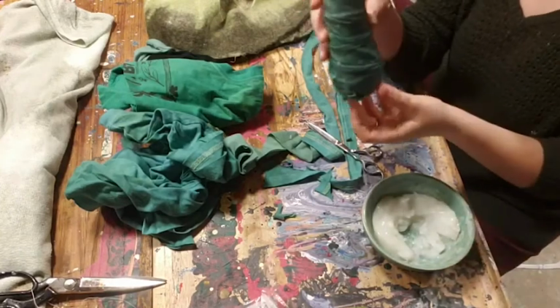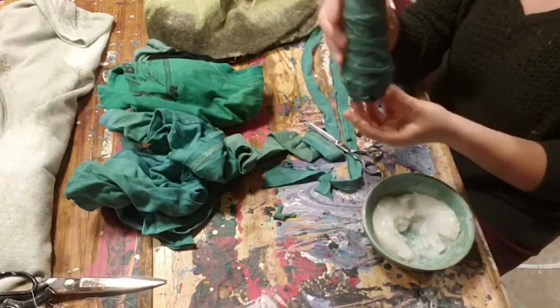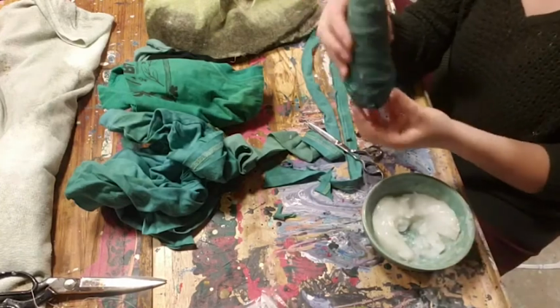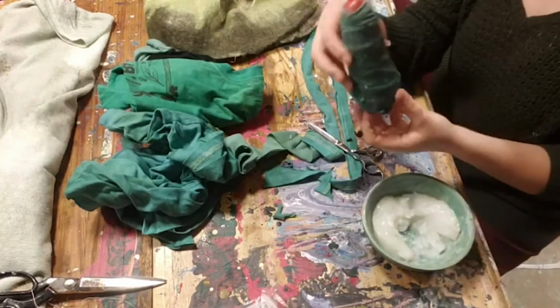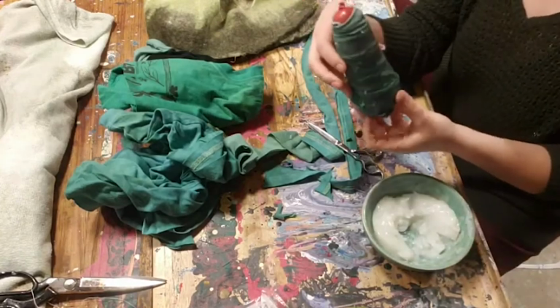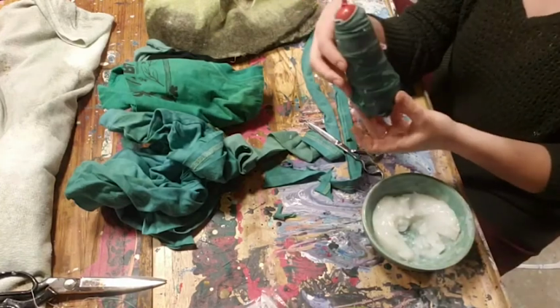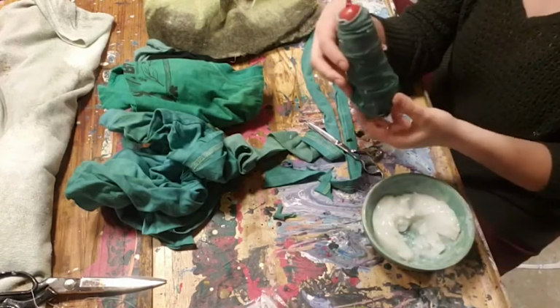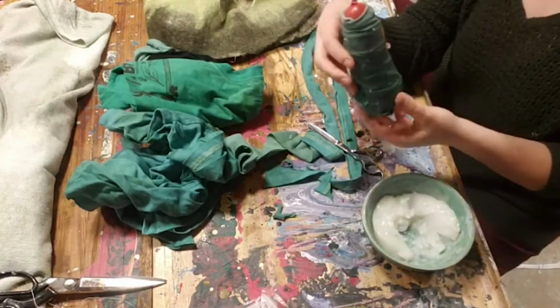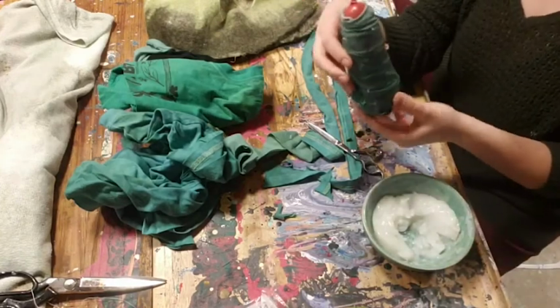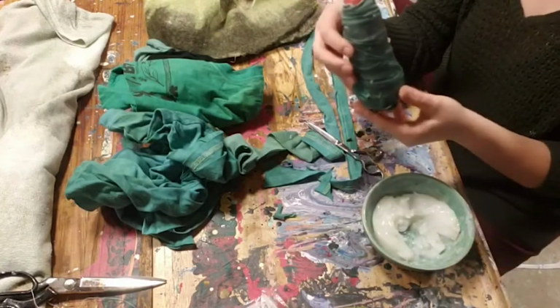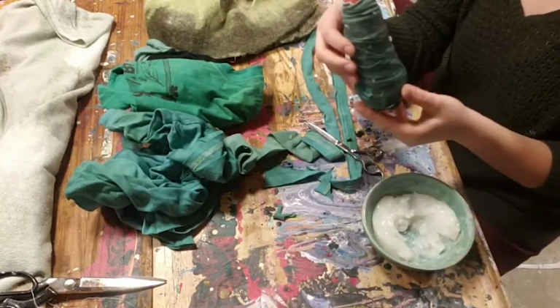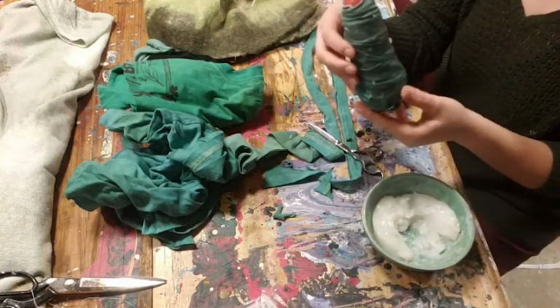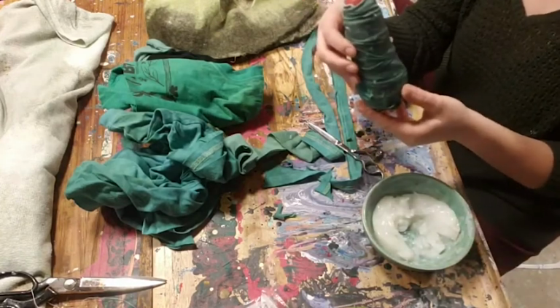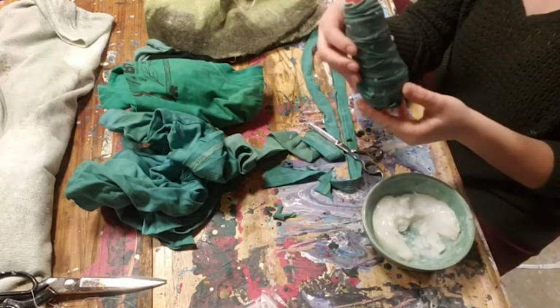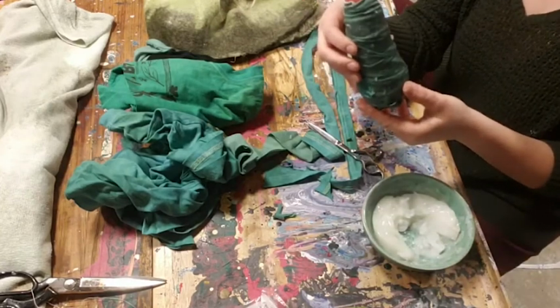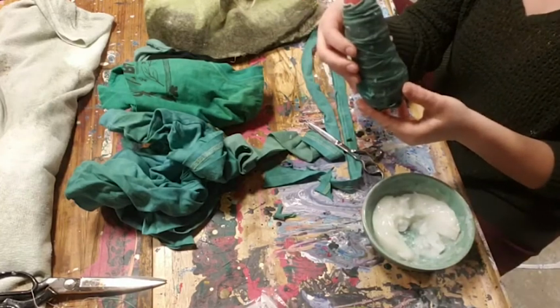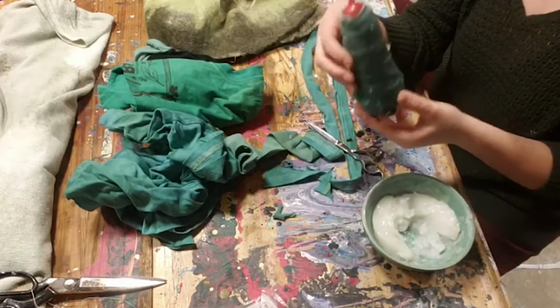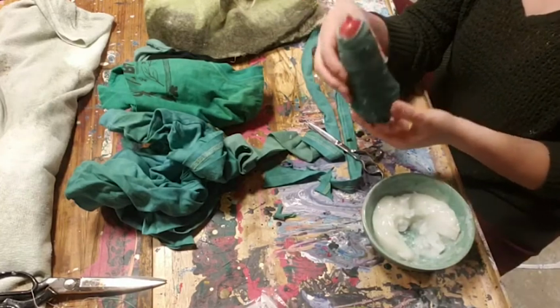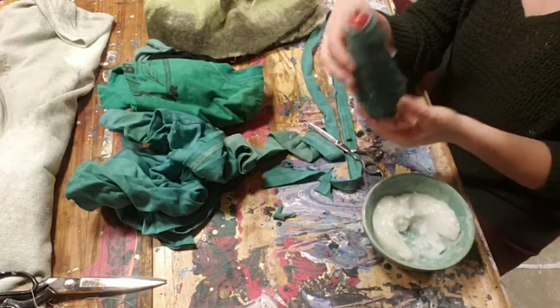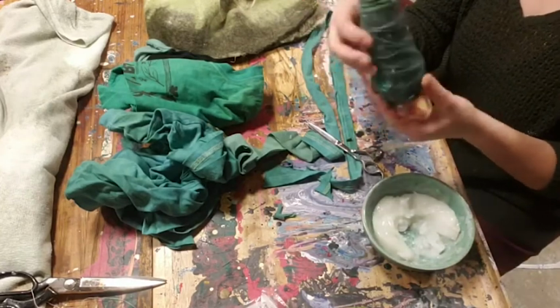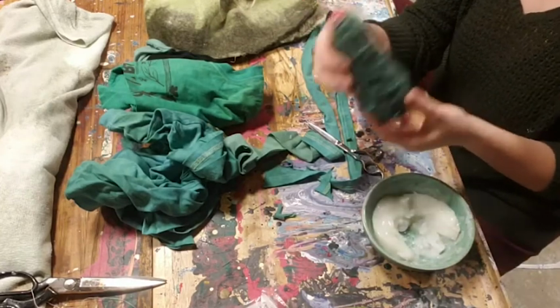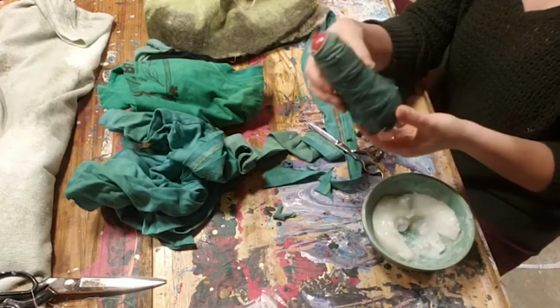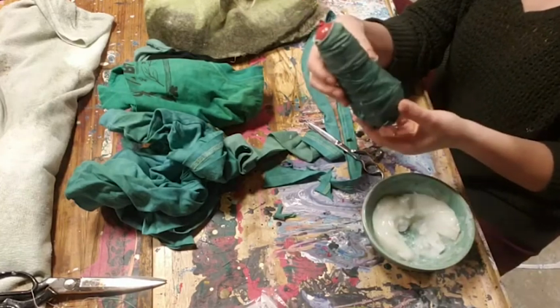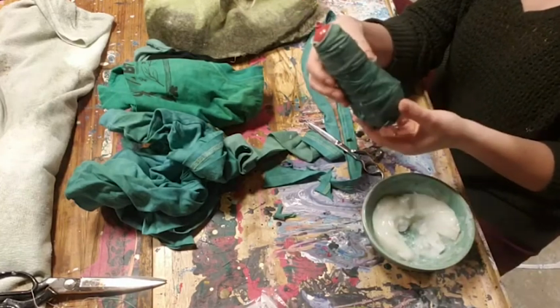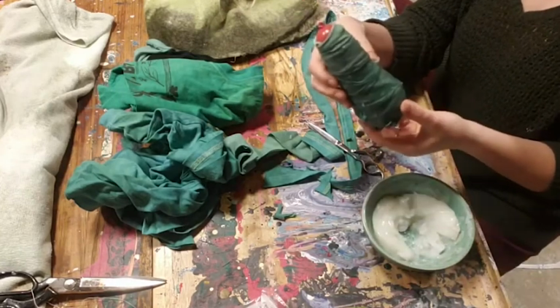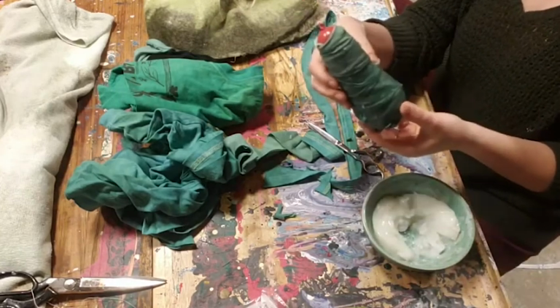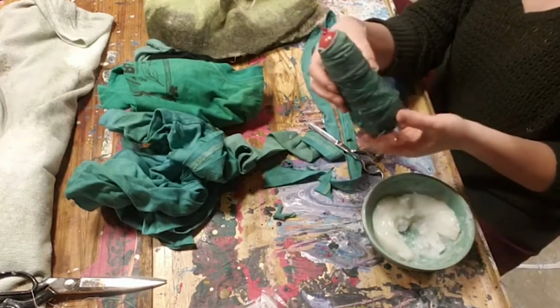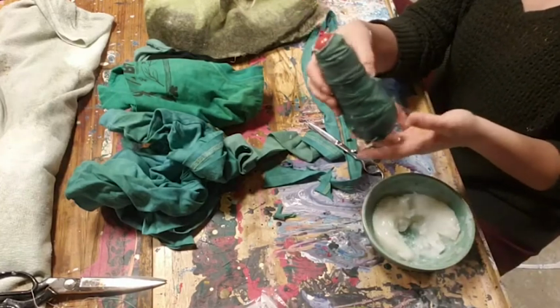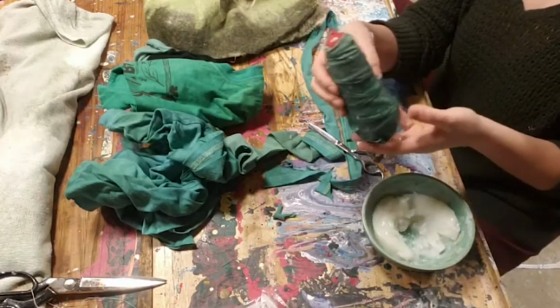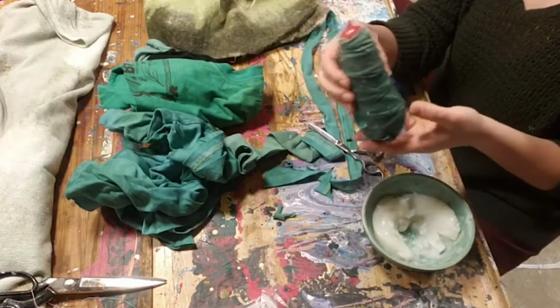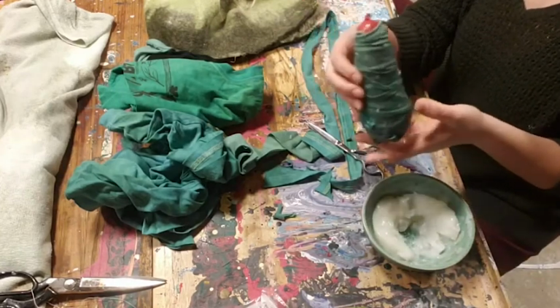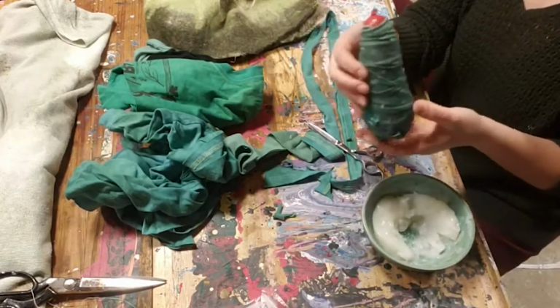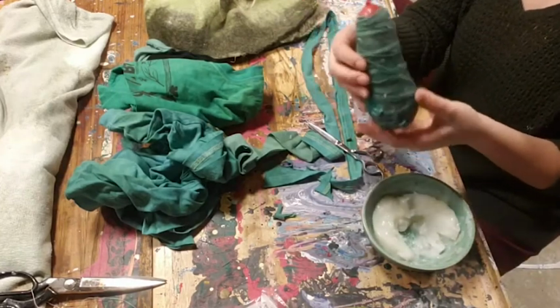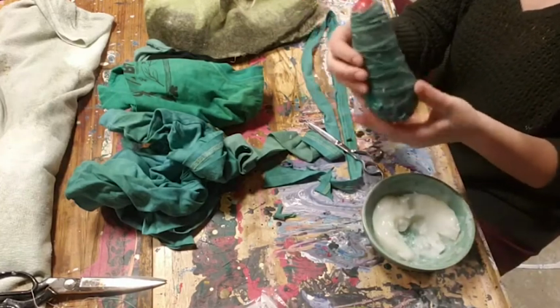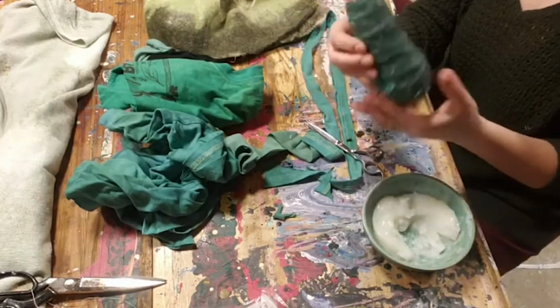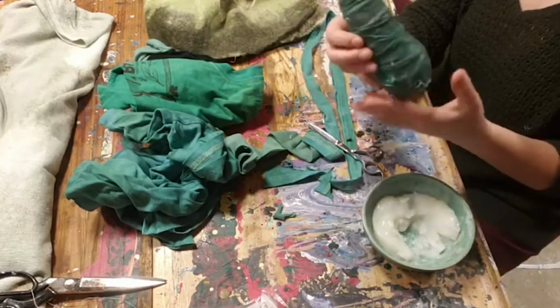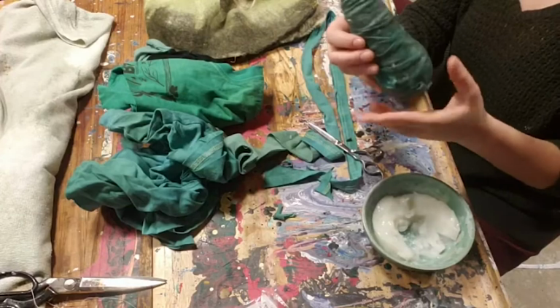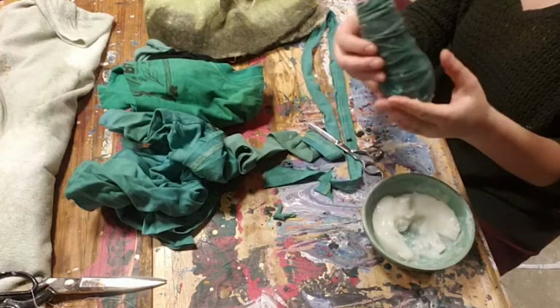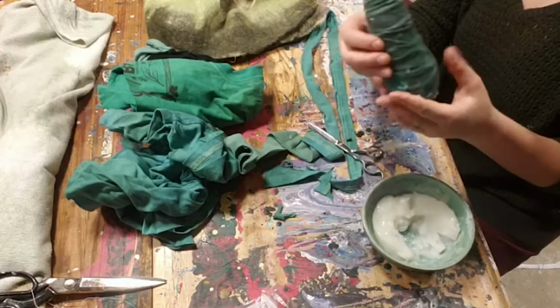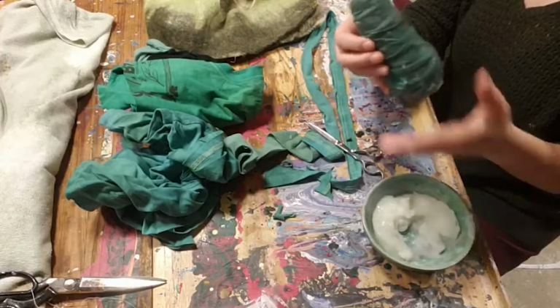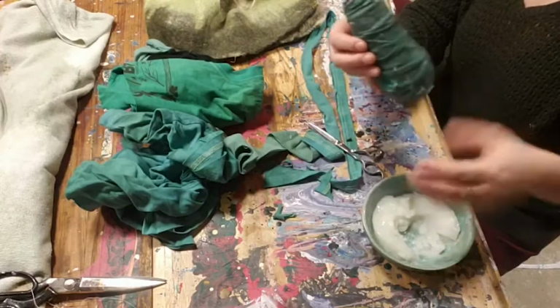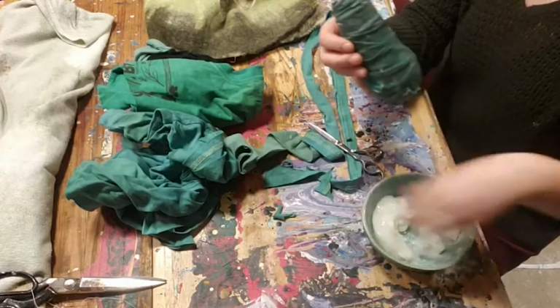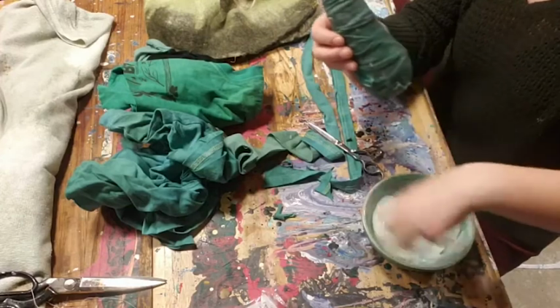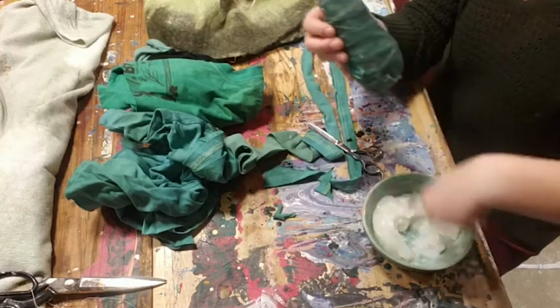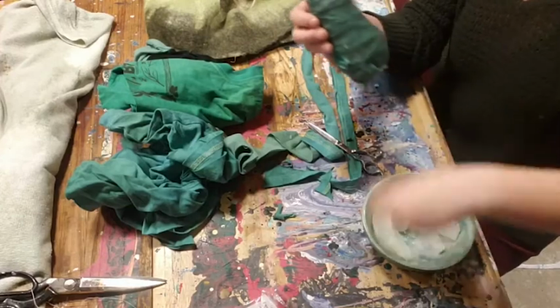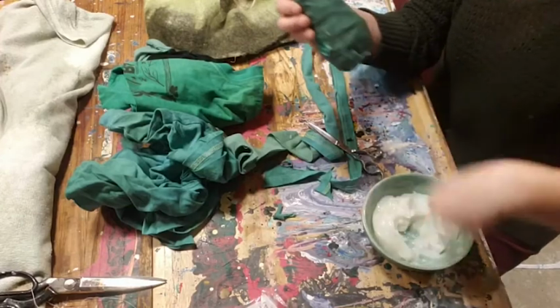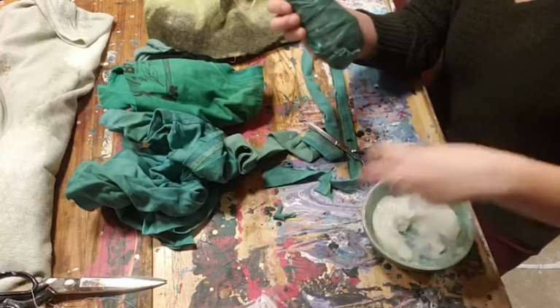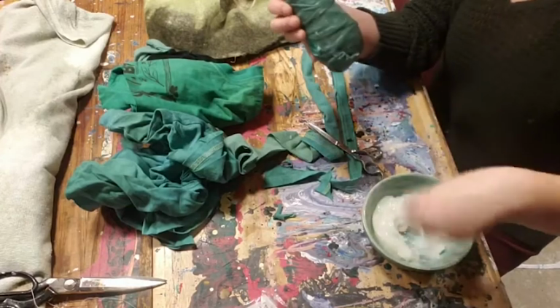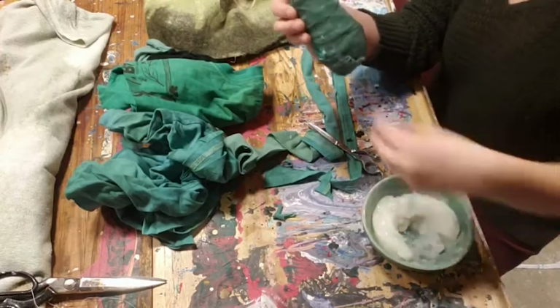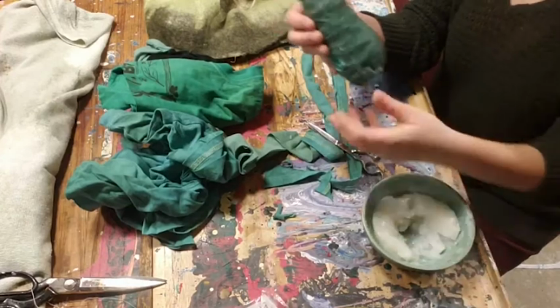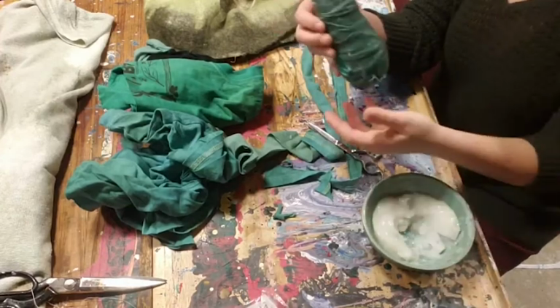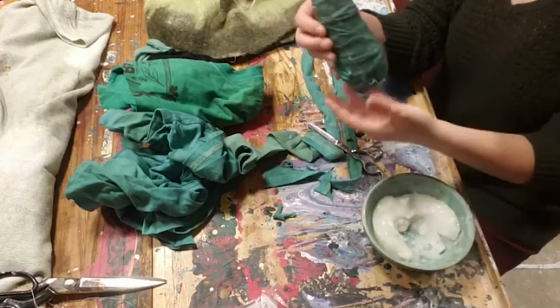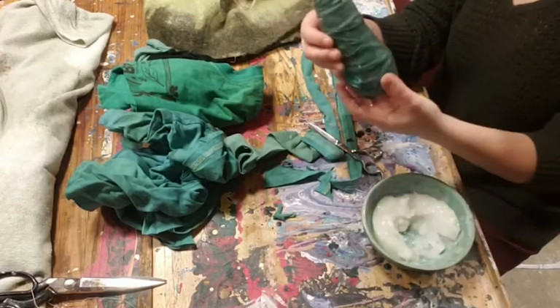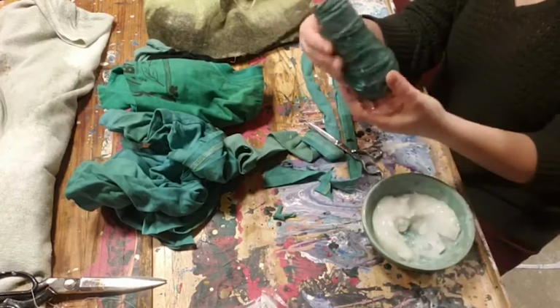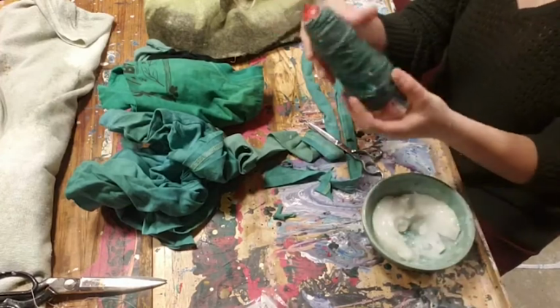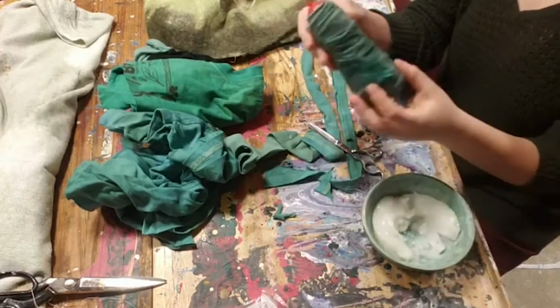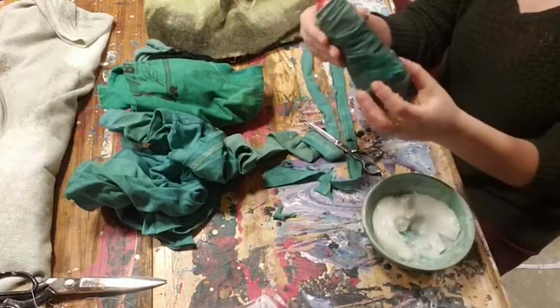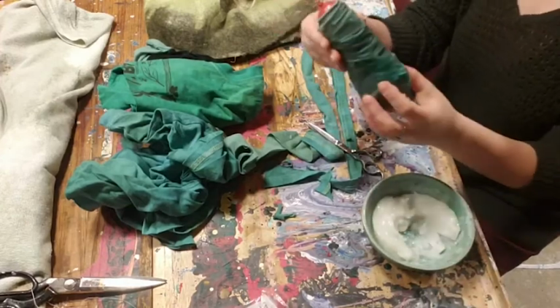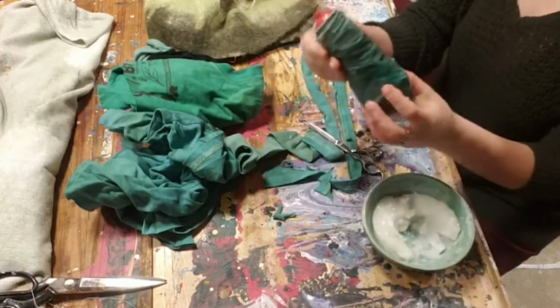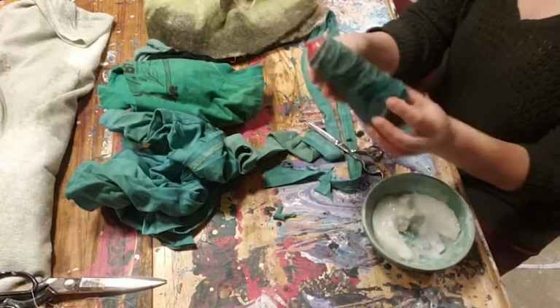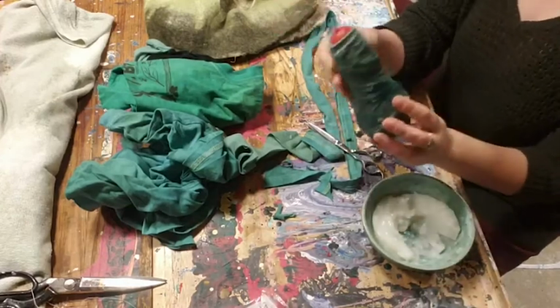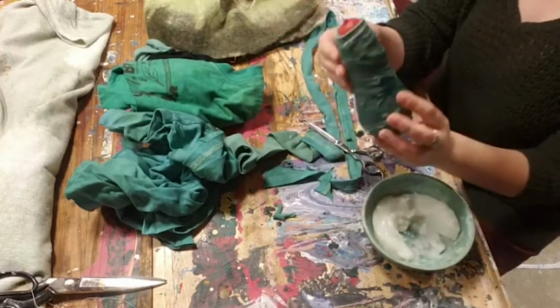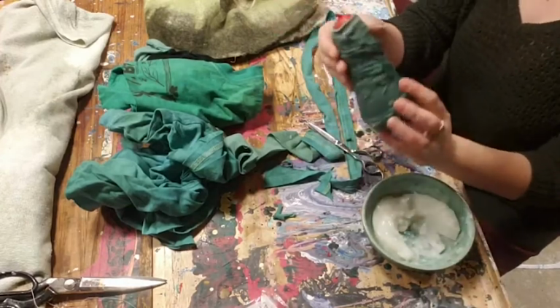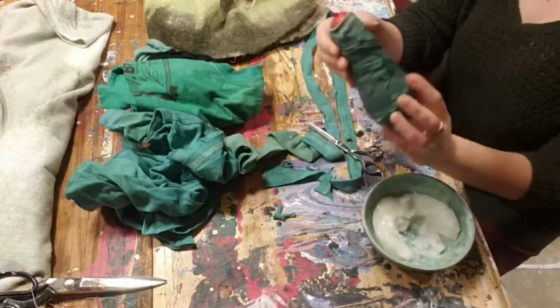Unless you want lumps as part of your texture — if that's intentional, go for it. It's one way to utilize the glue differently, which could be very cool.